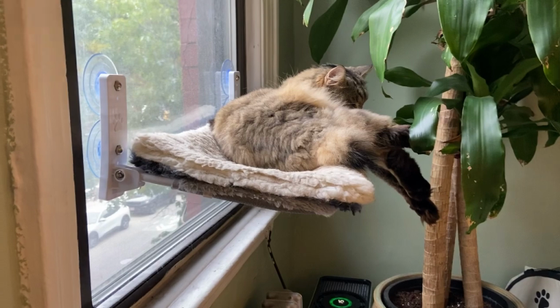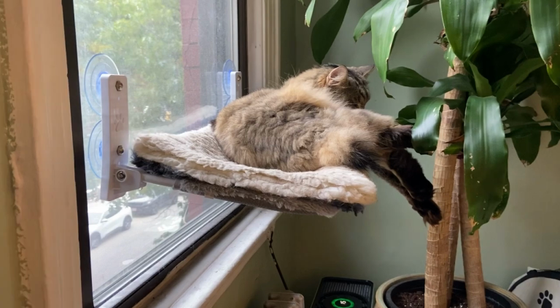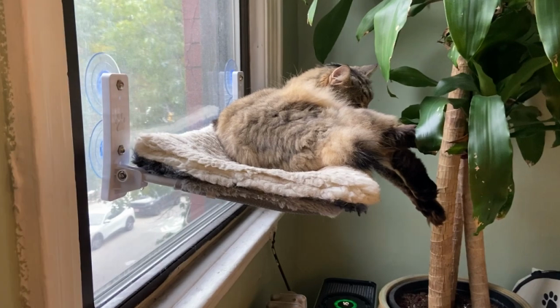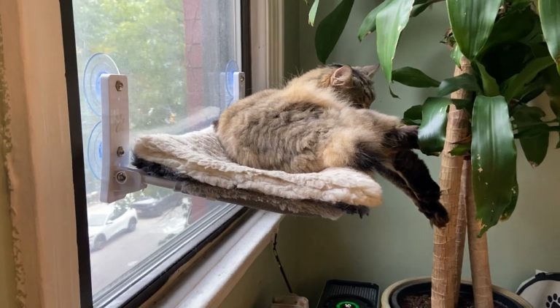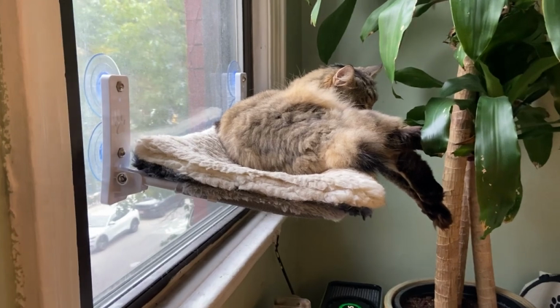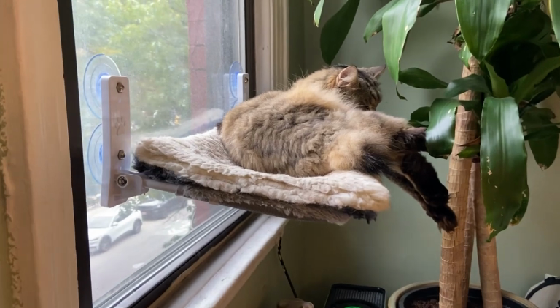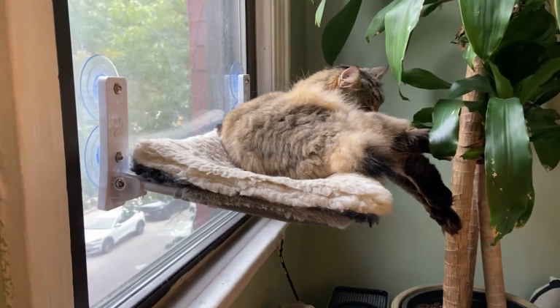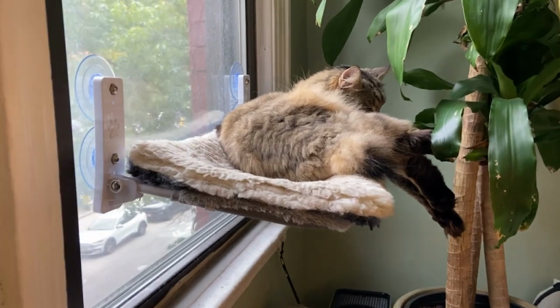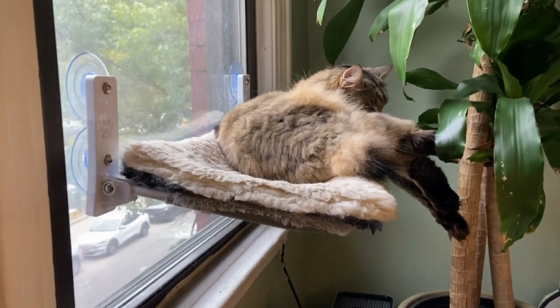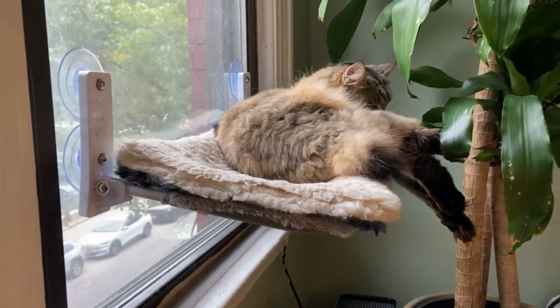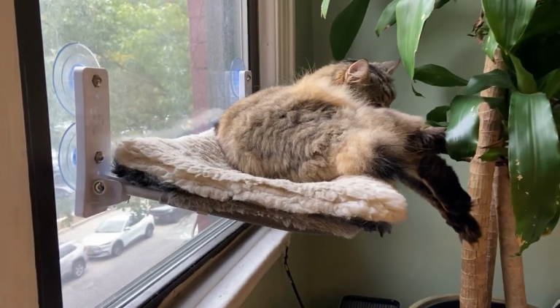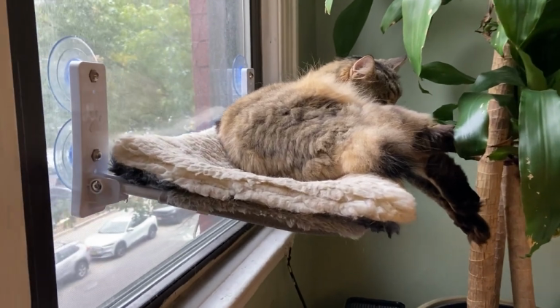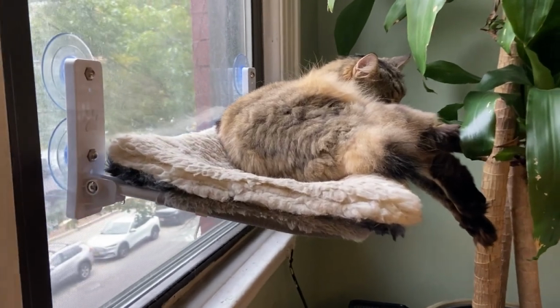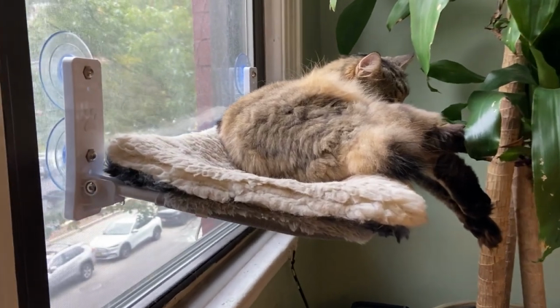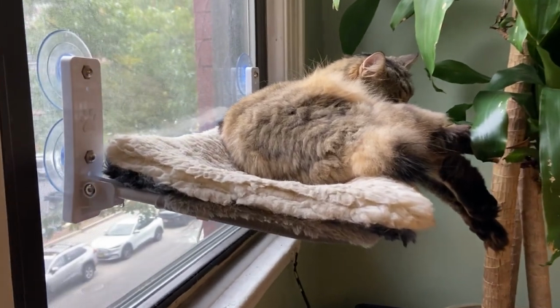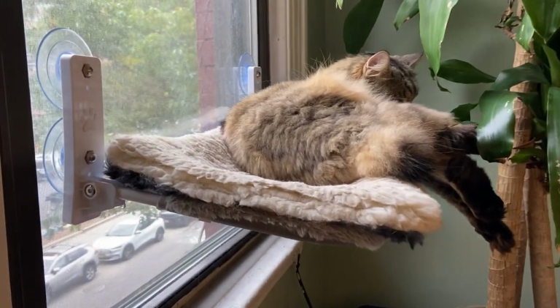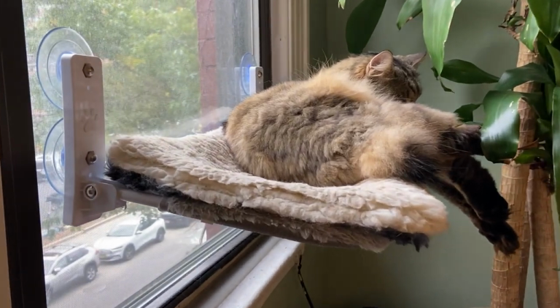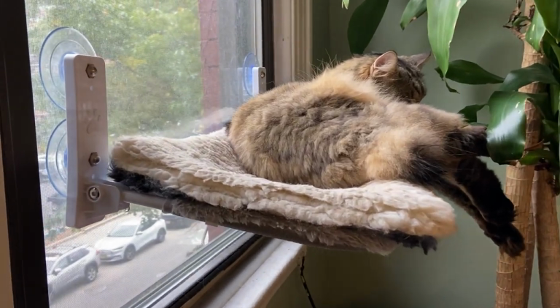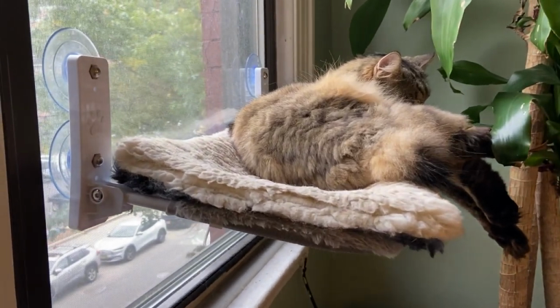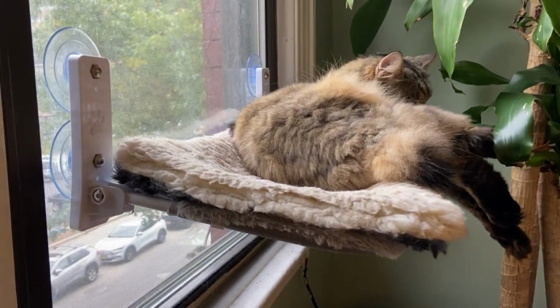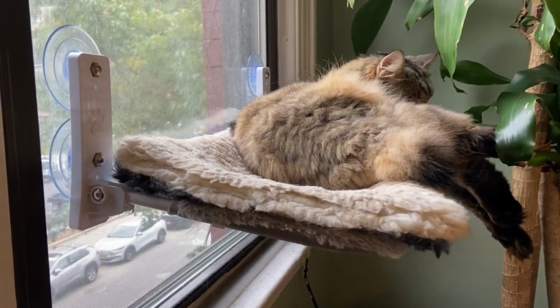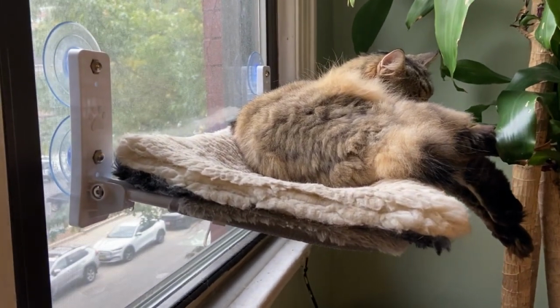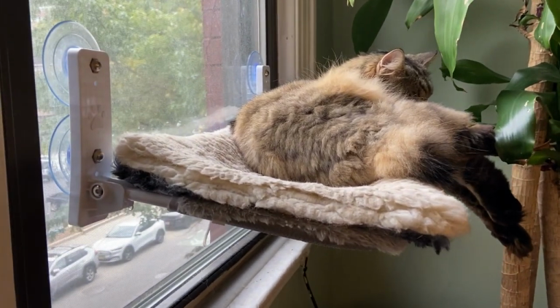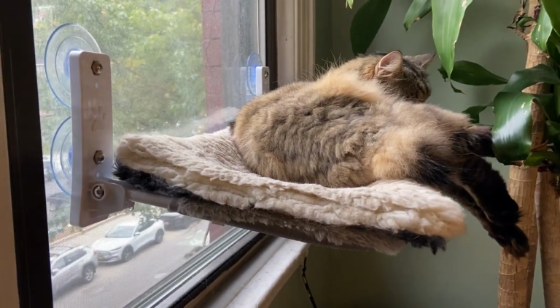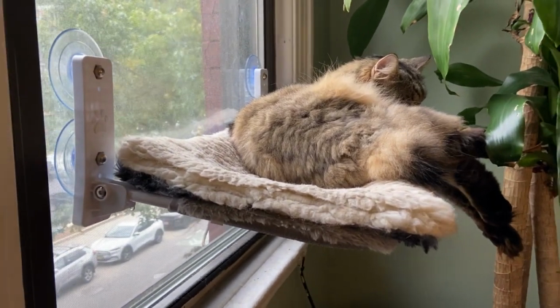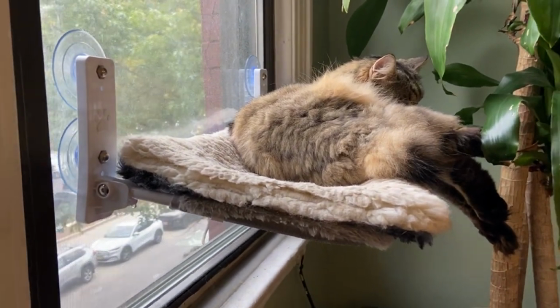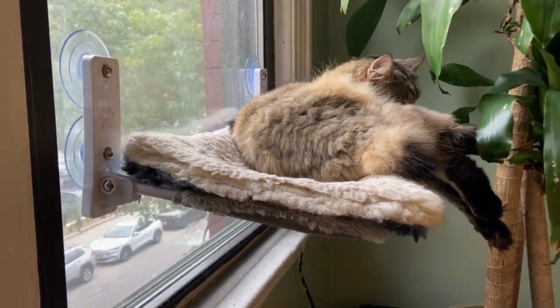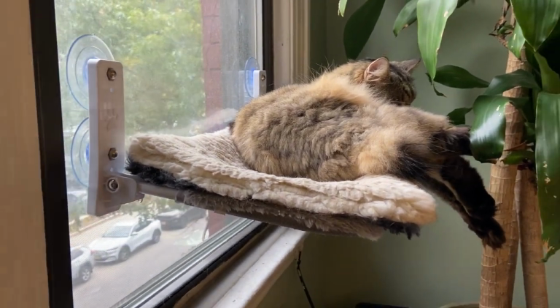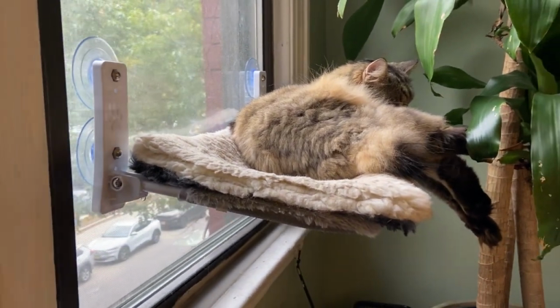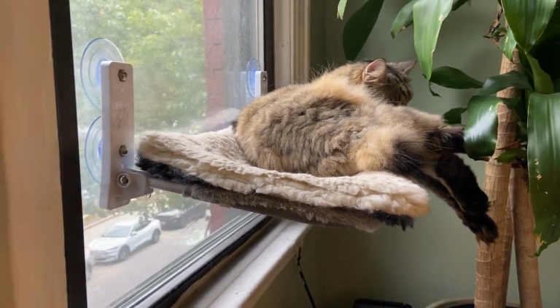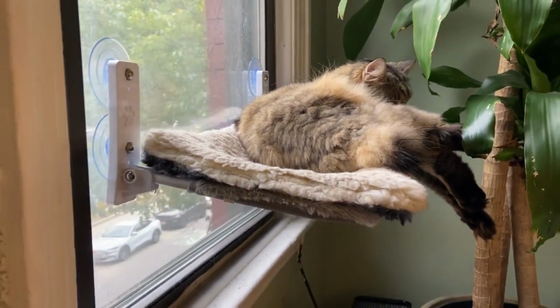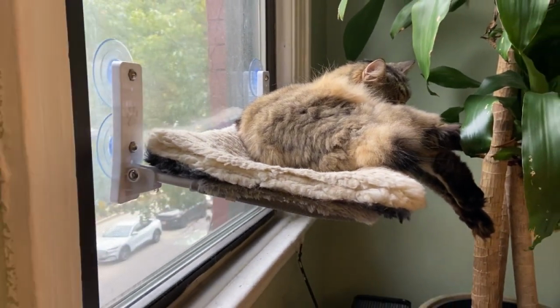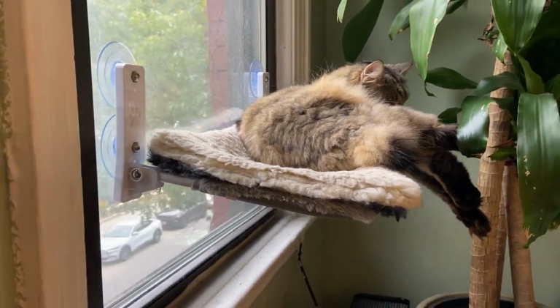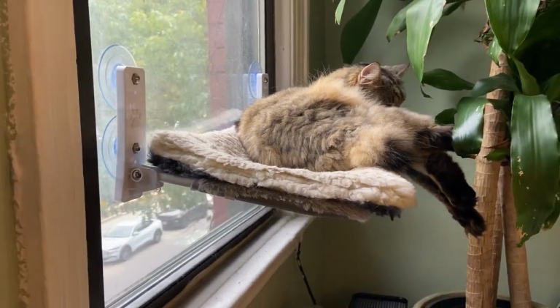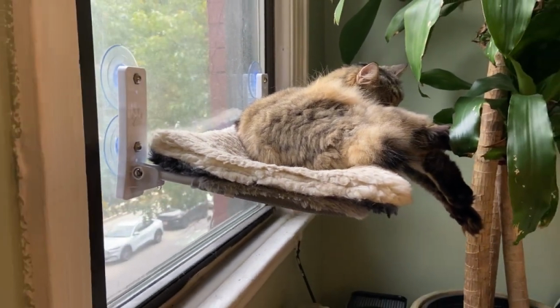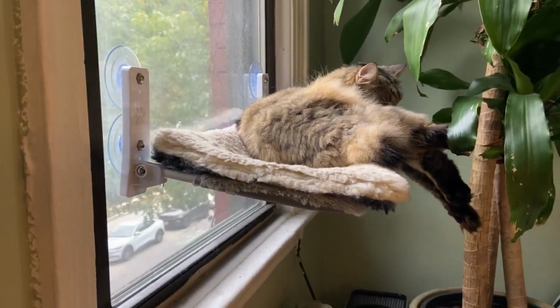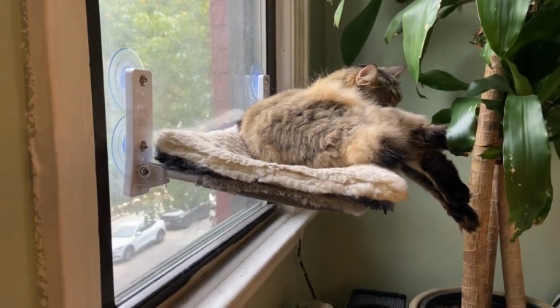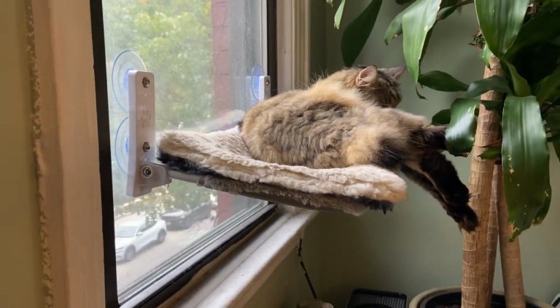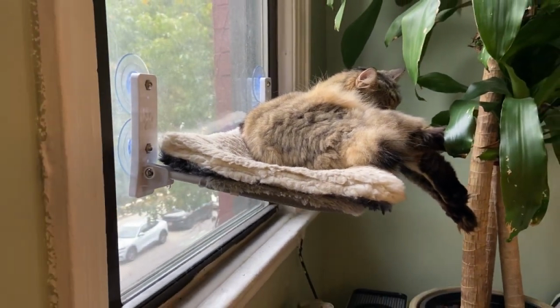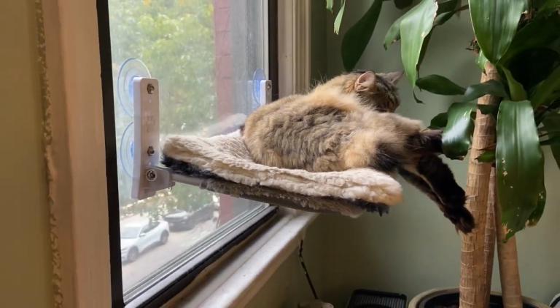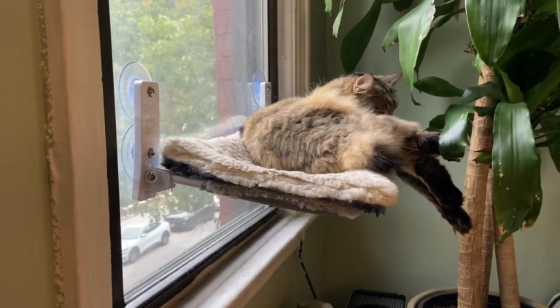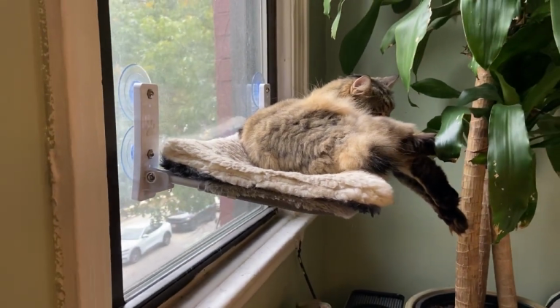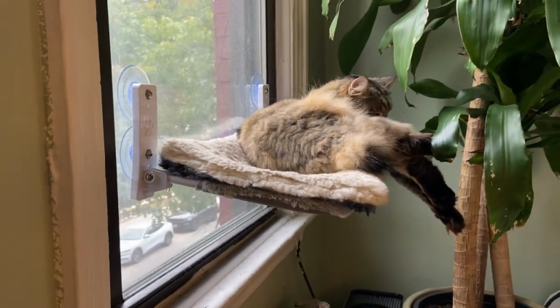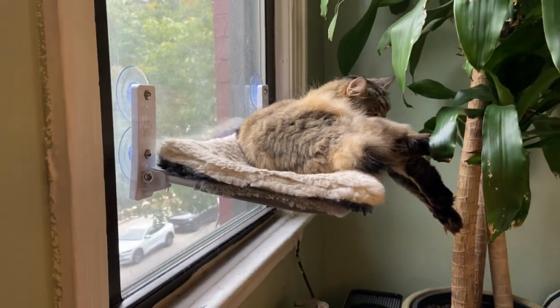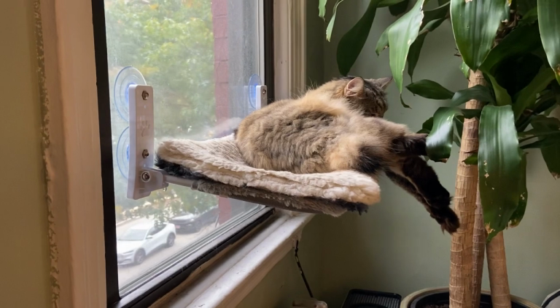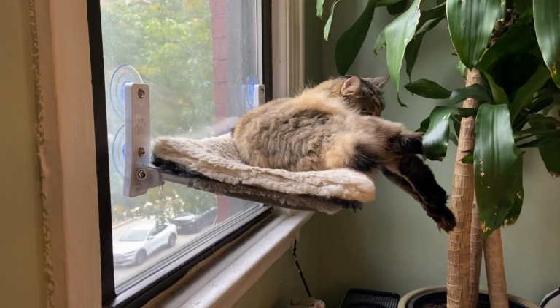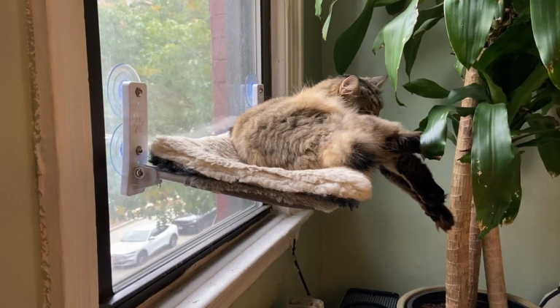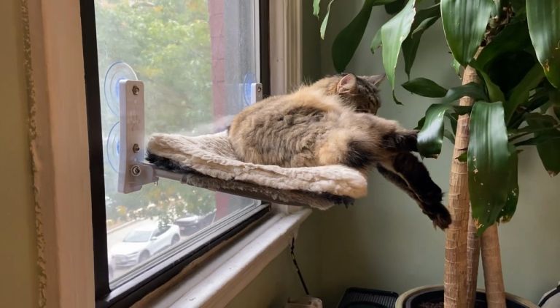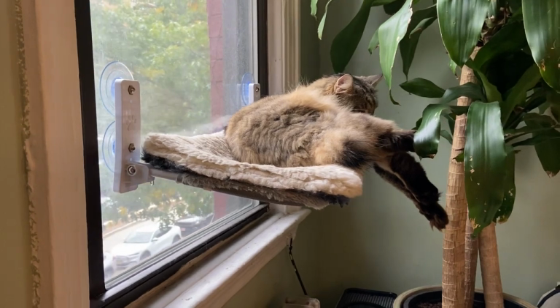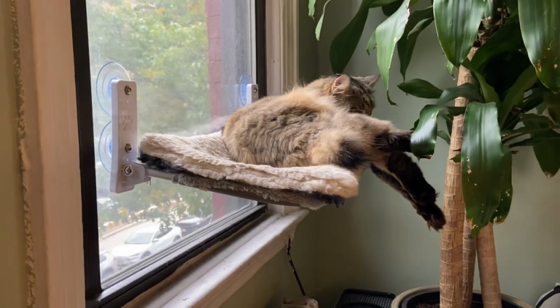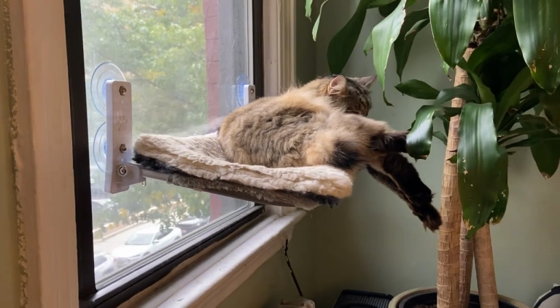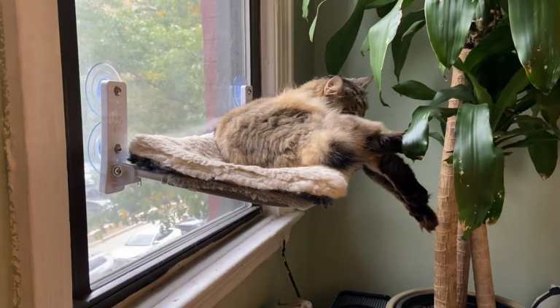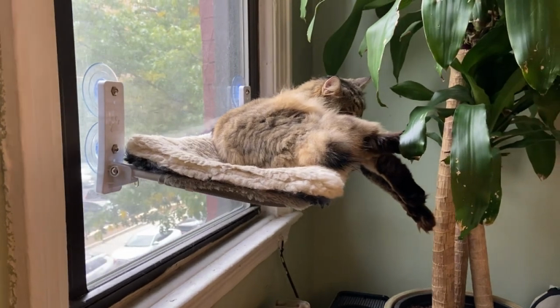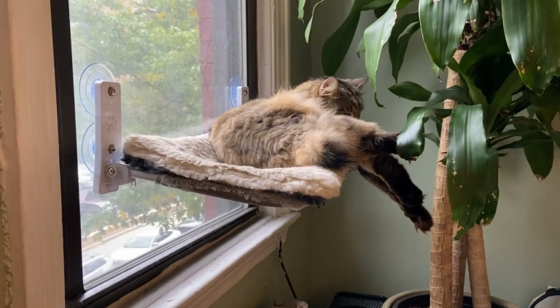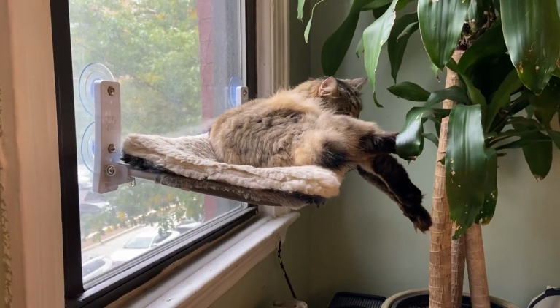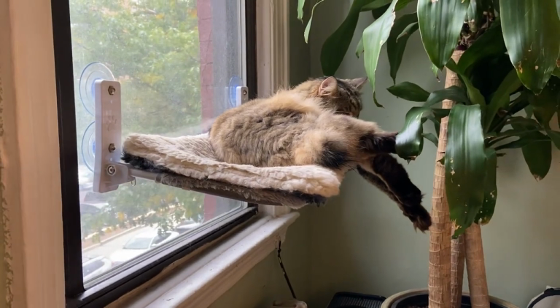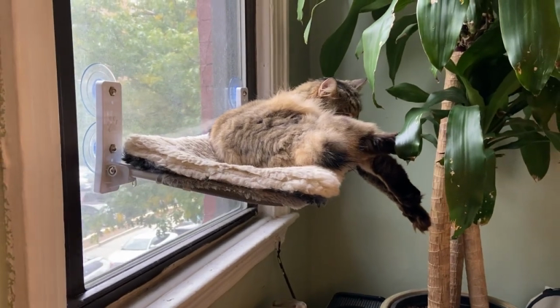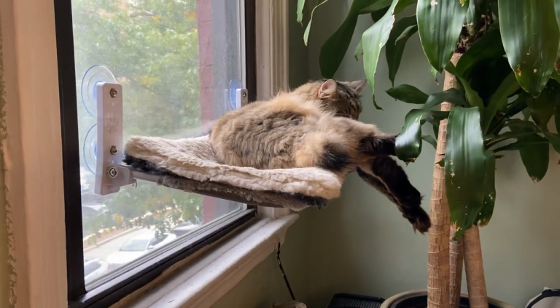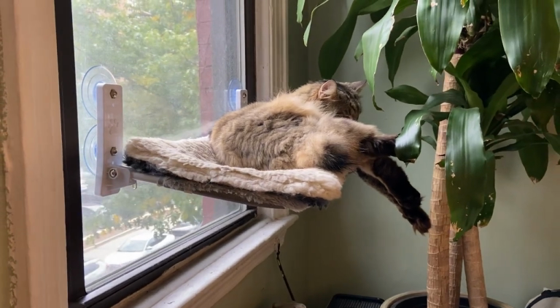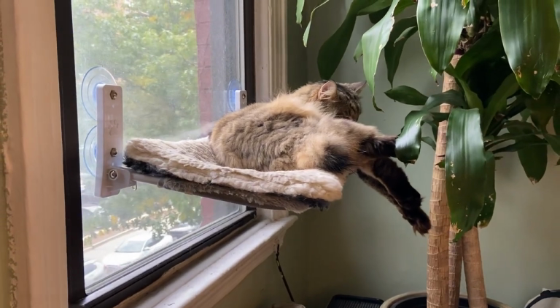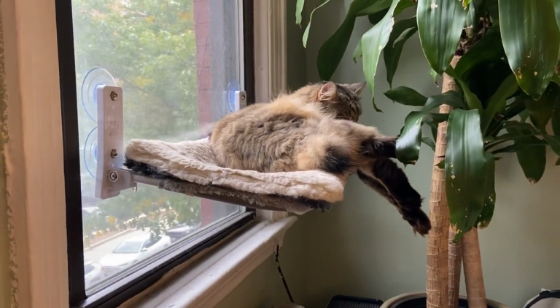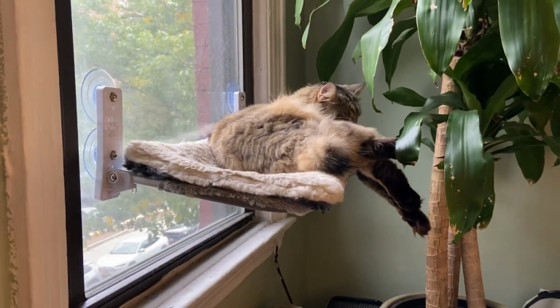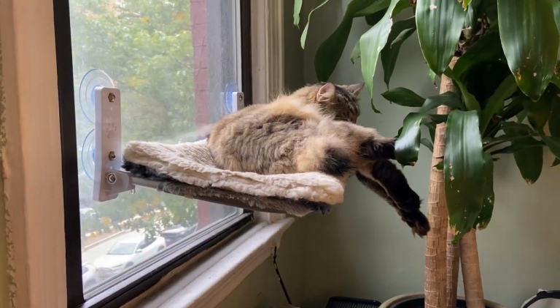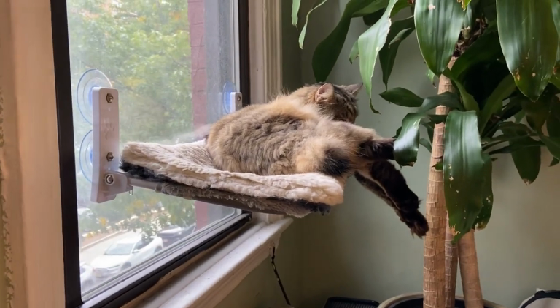Check out this EmosaJoy cat perch. Hey there, it's Kevin and I do honest and unbiased reviews. I hope you'll give this video a thumbs up if you find it helpful.